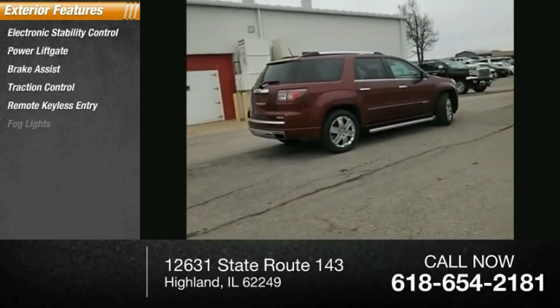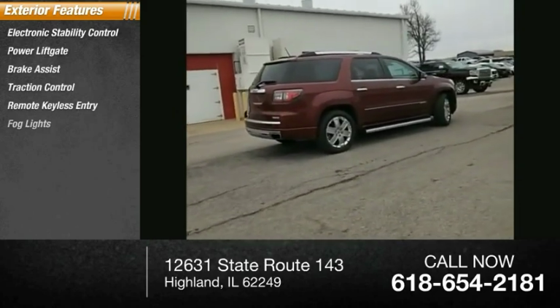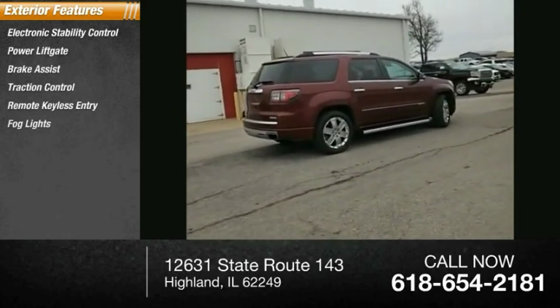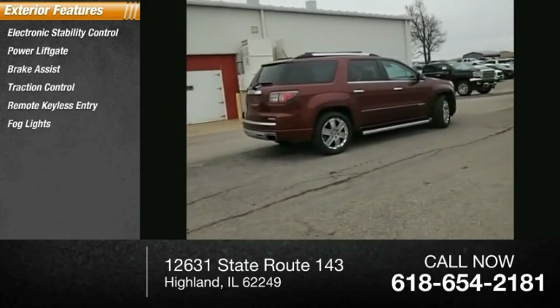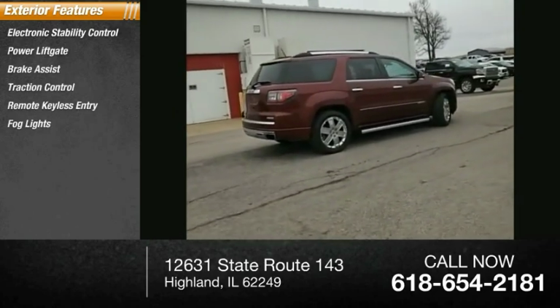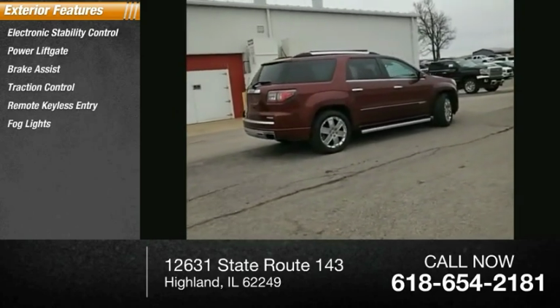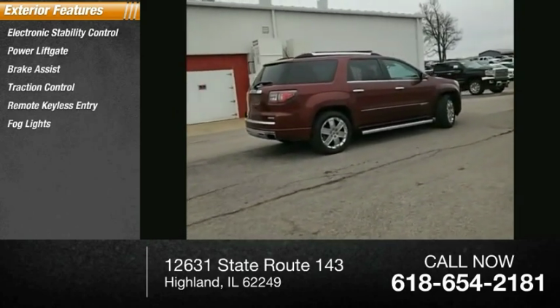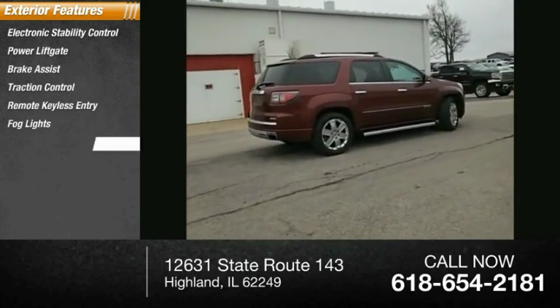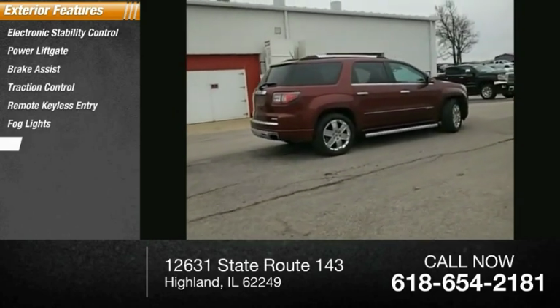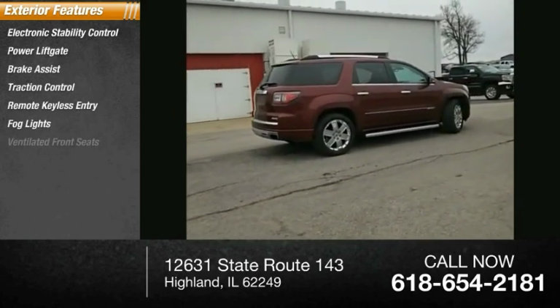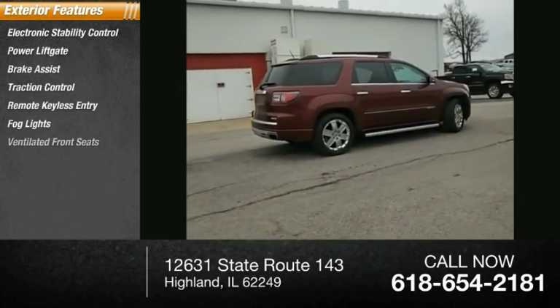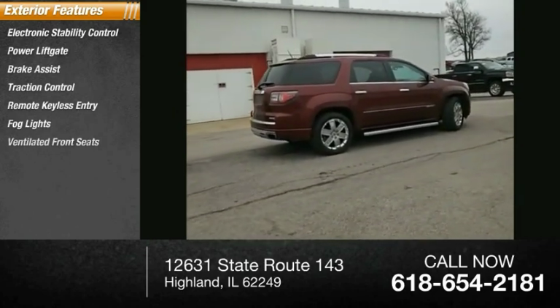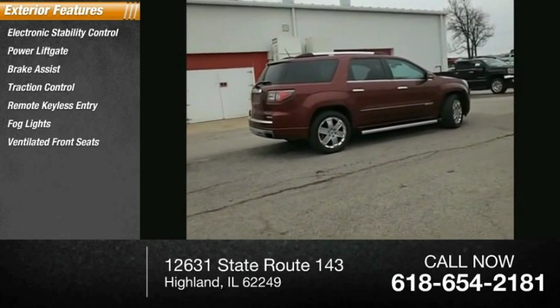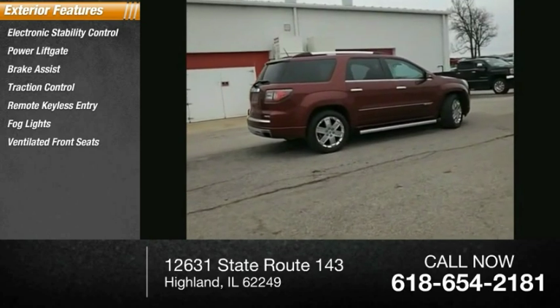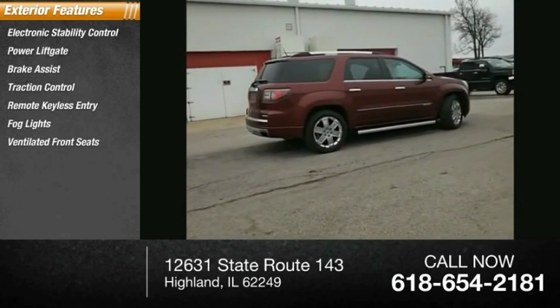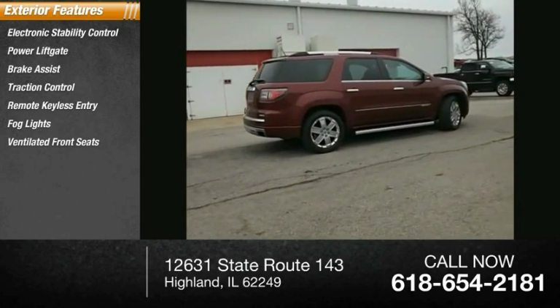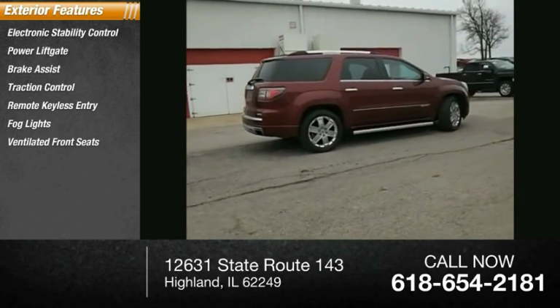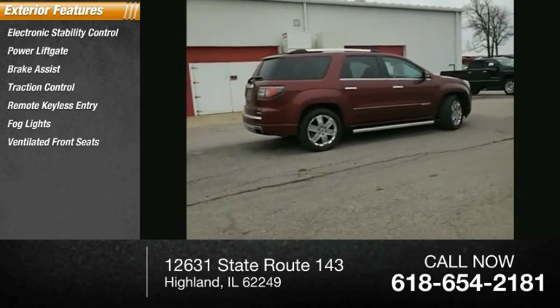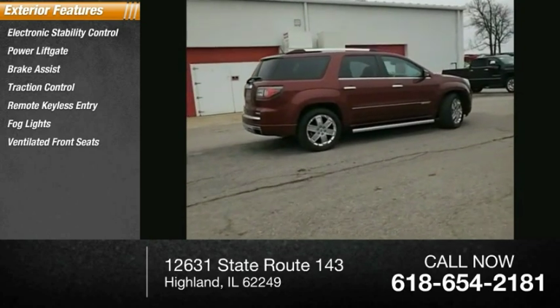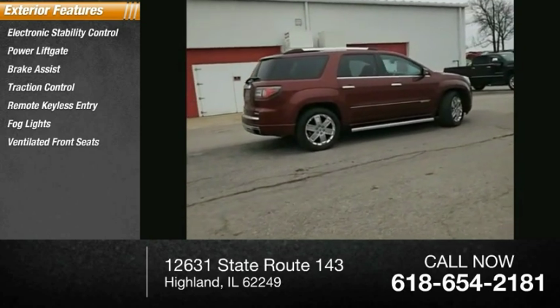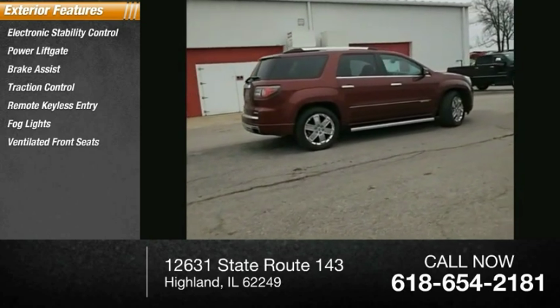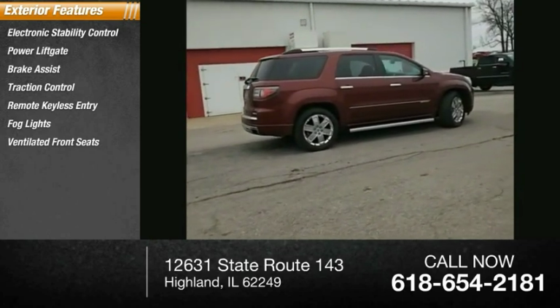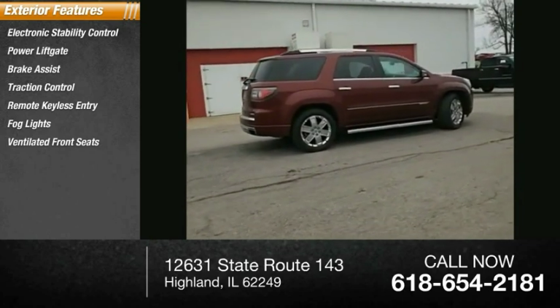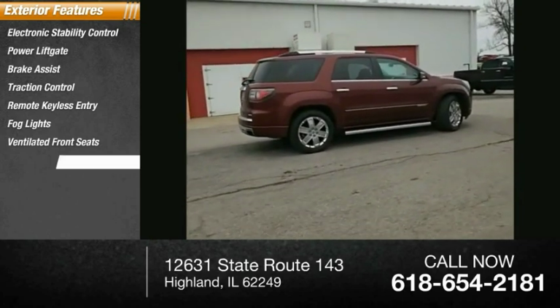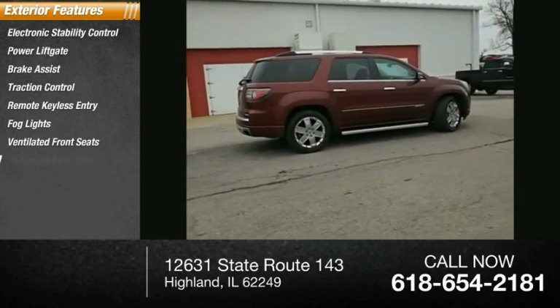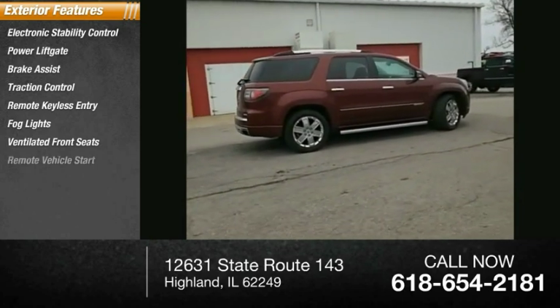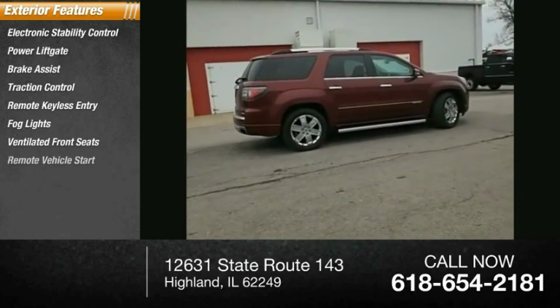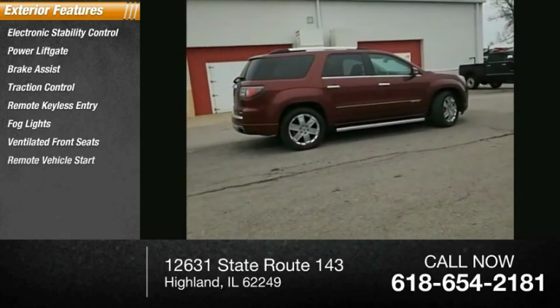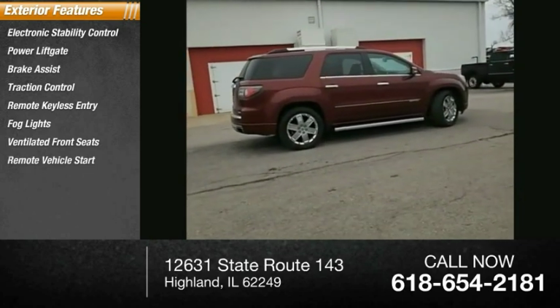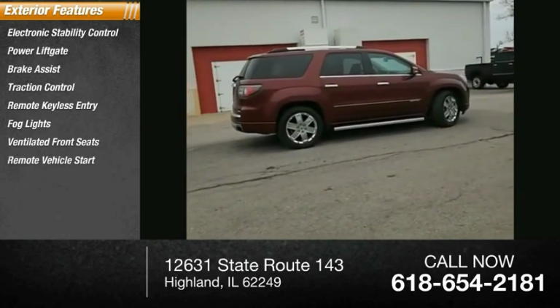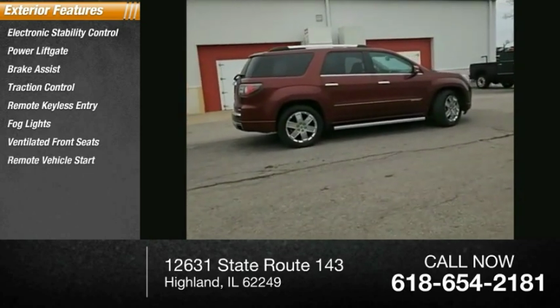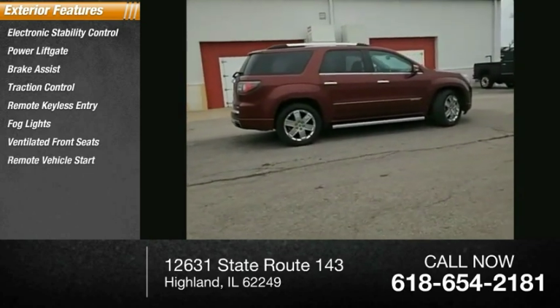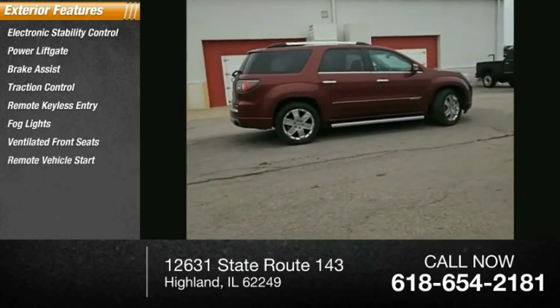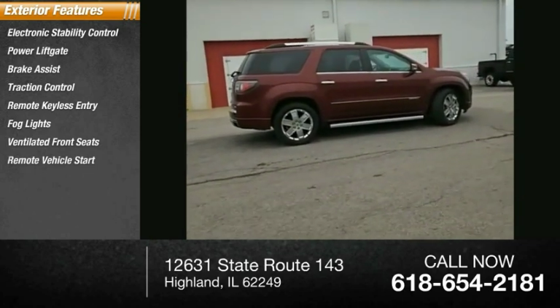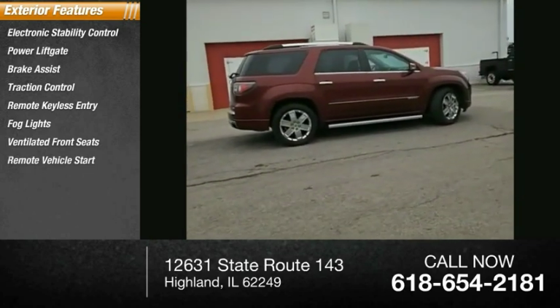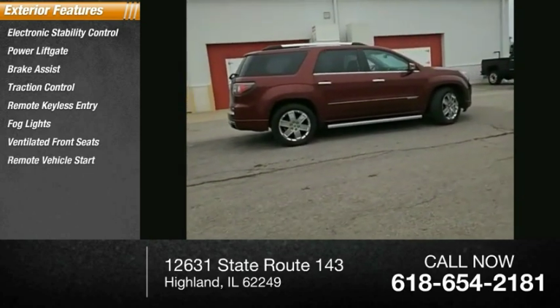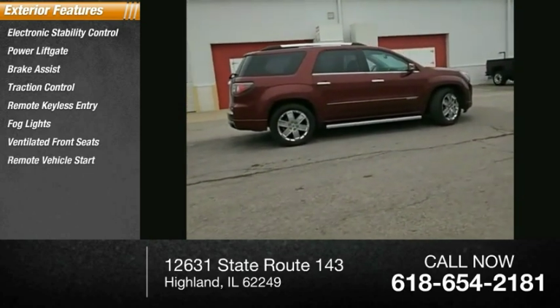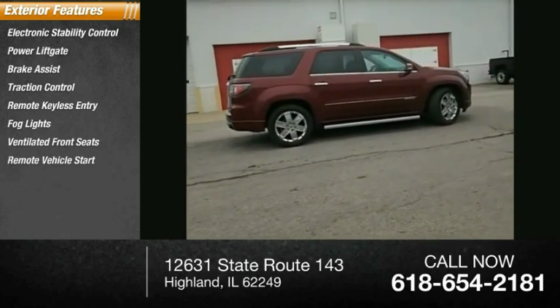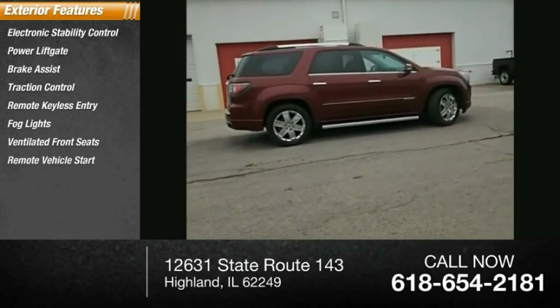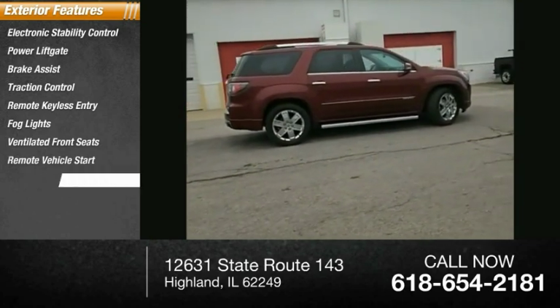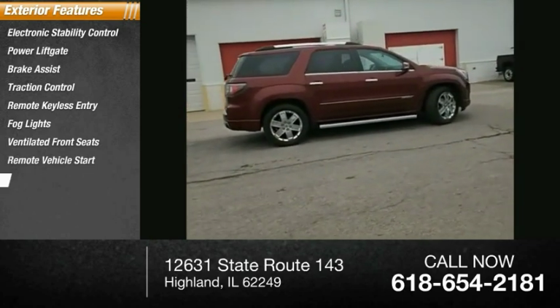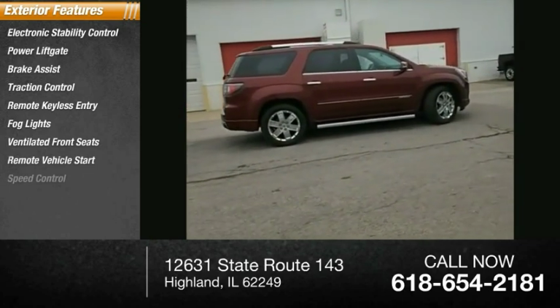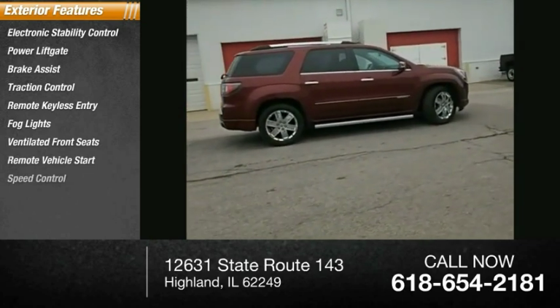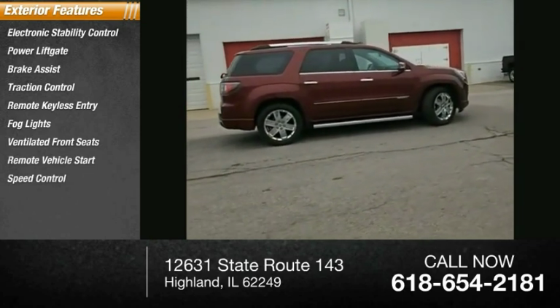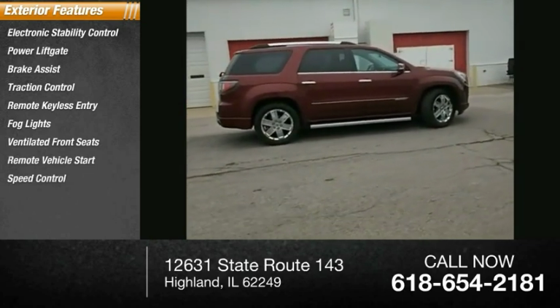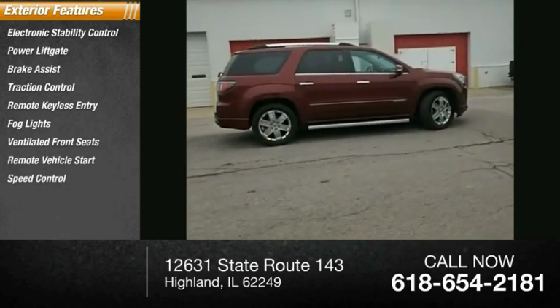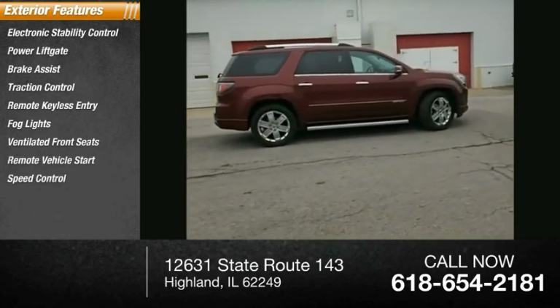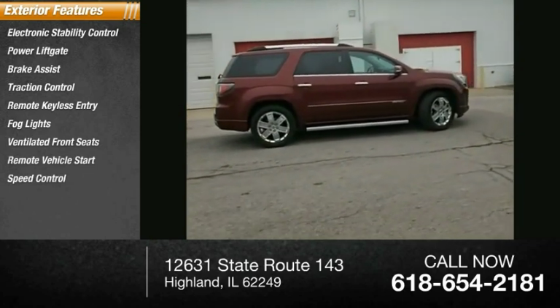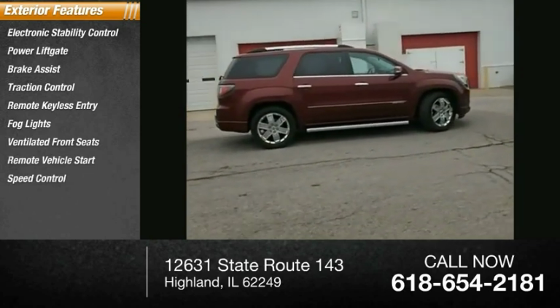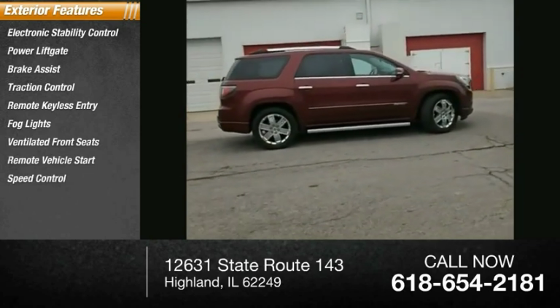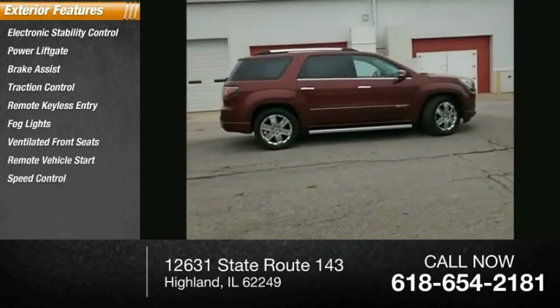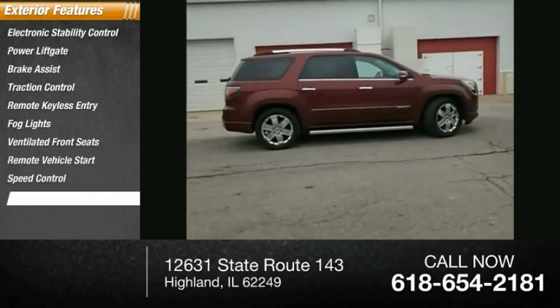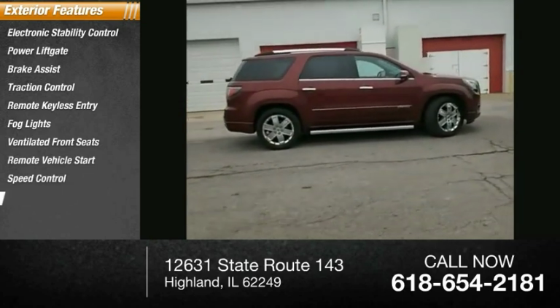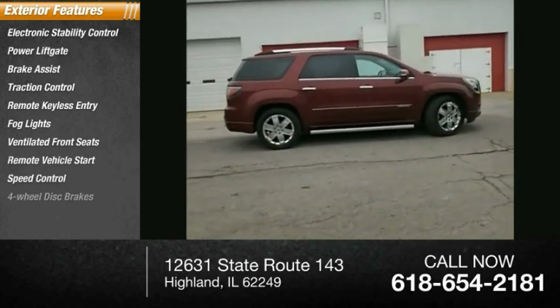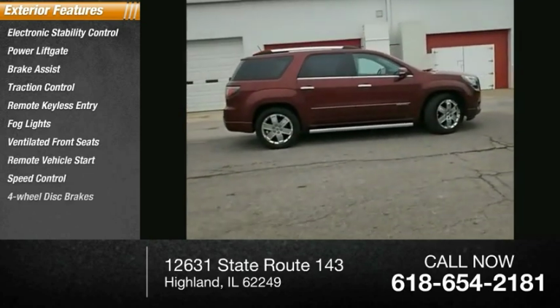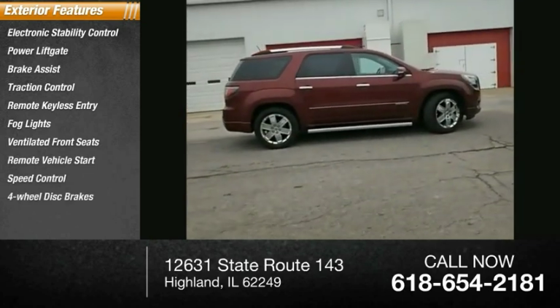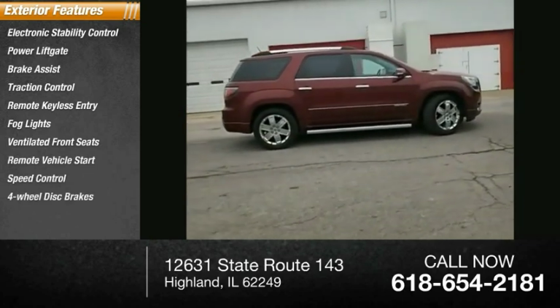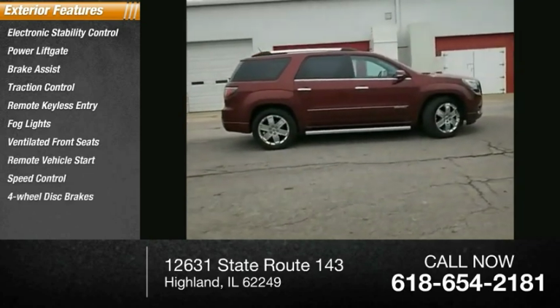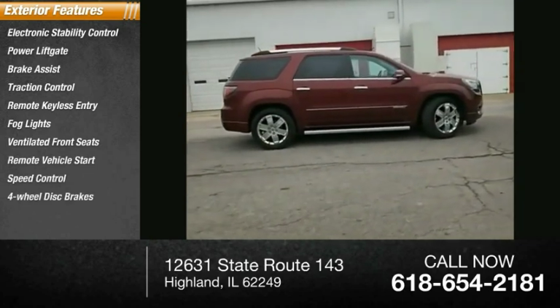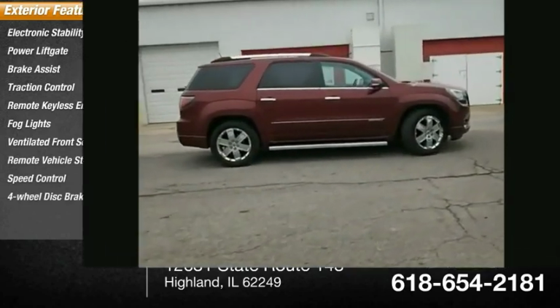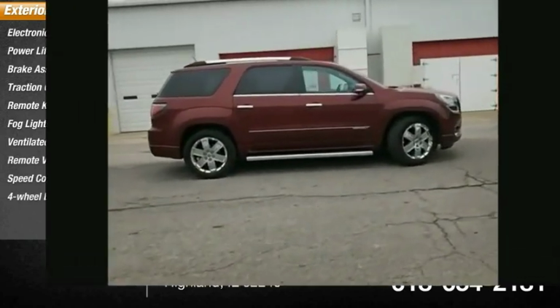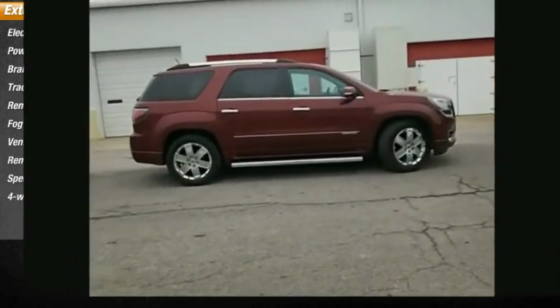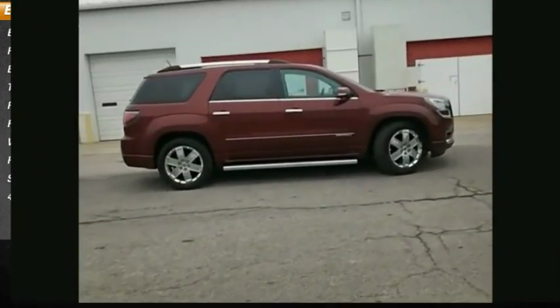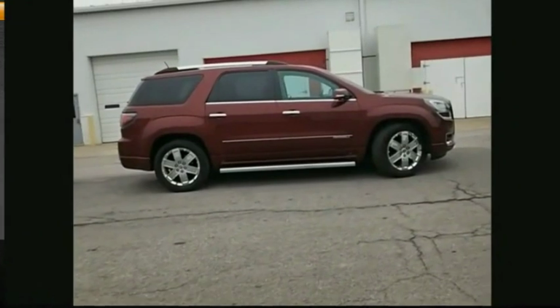Fog lights, ventilated front seats, remote vehicle start, speed control, and four-wheel disc brakes.